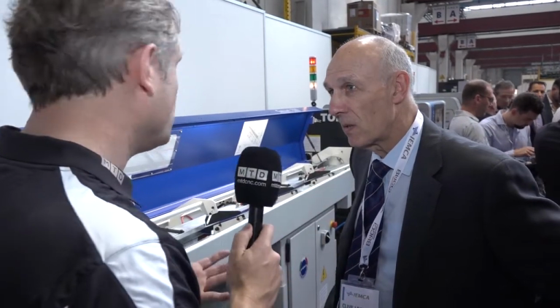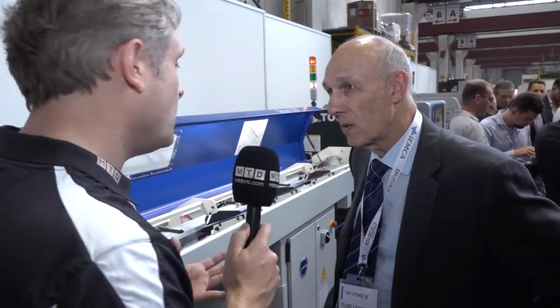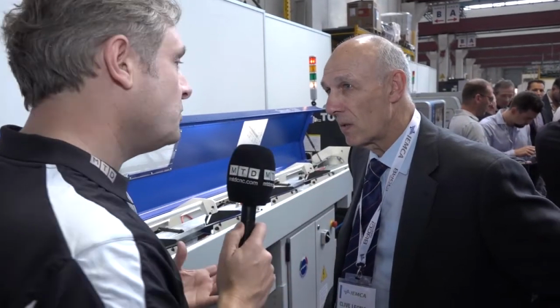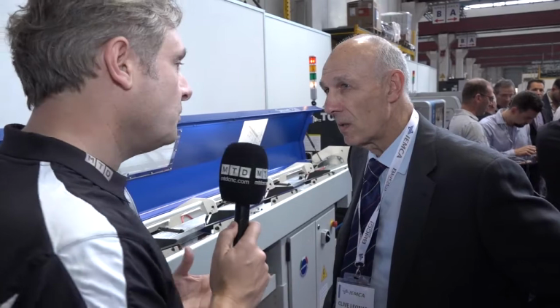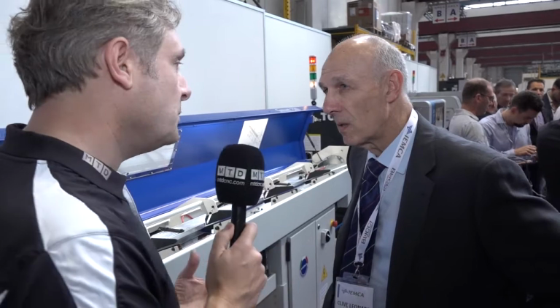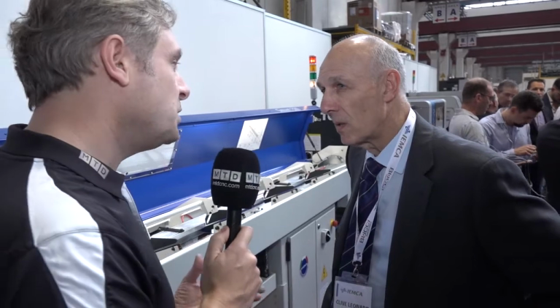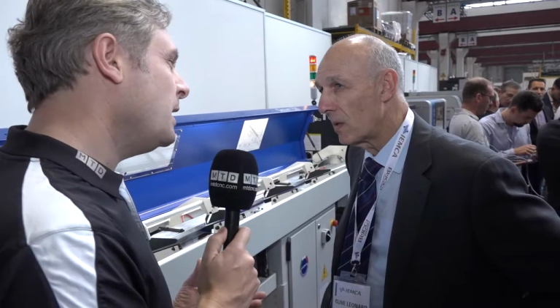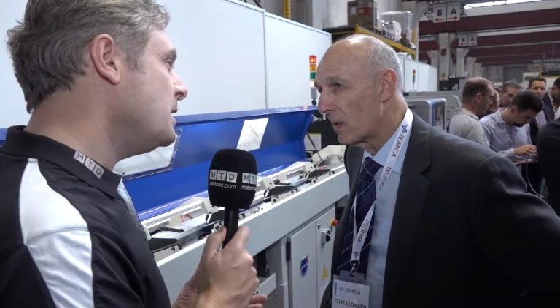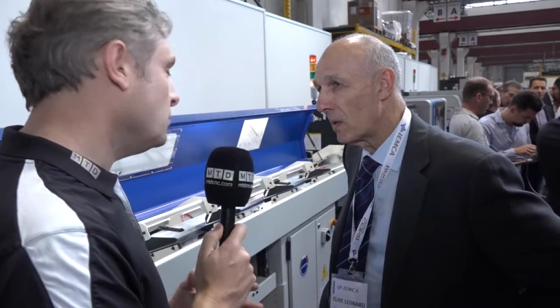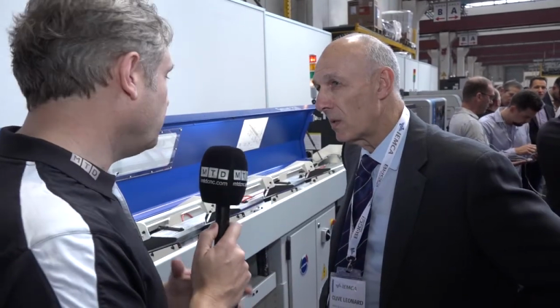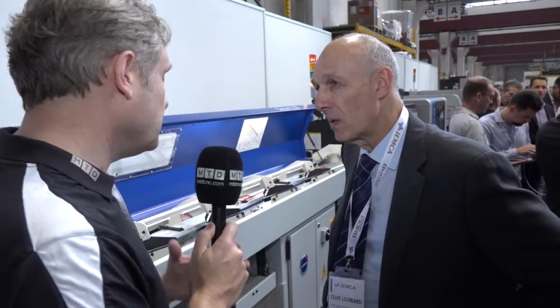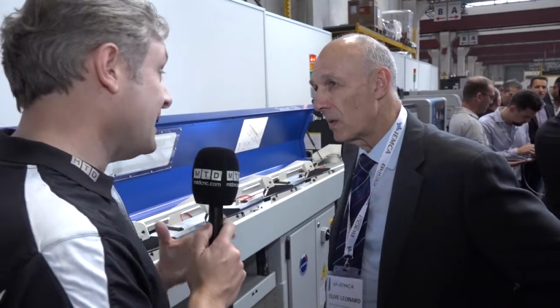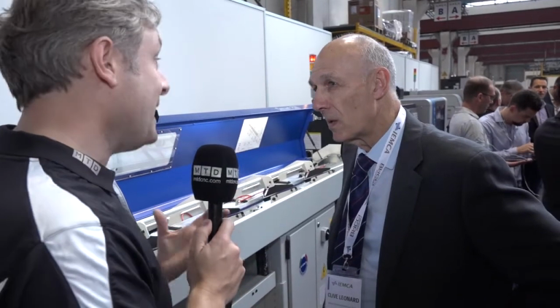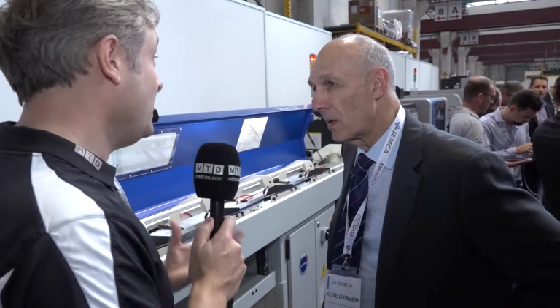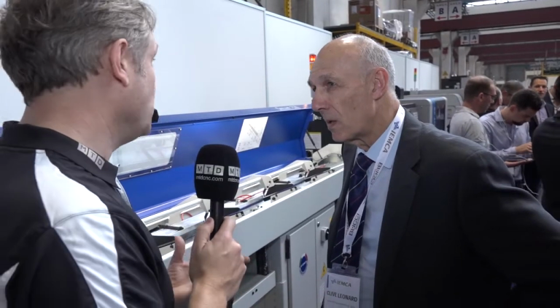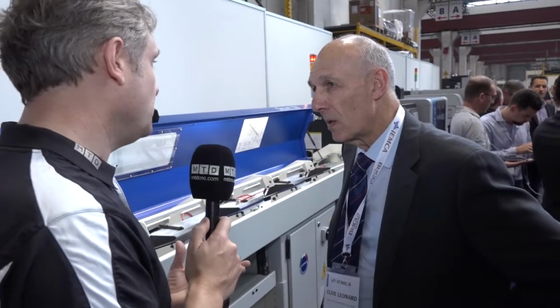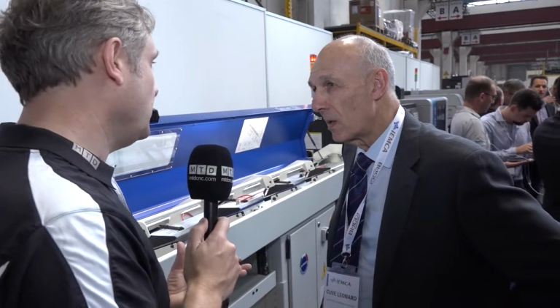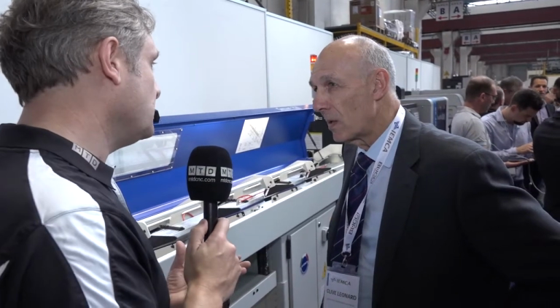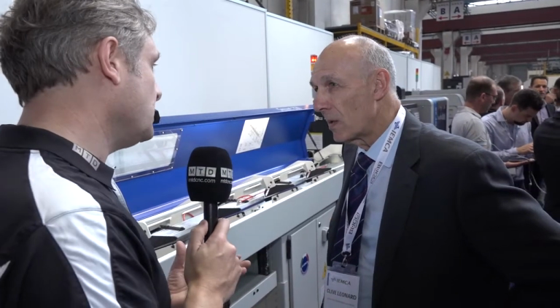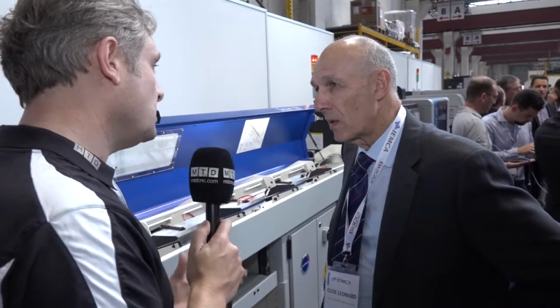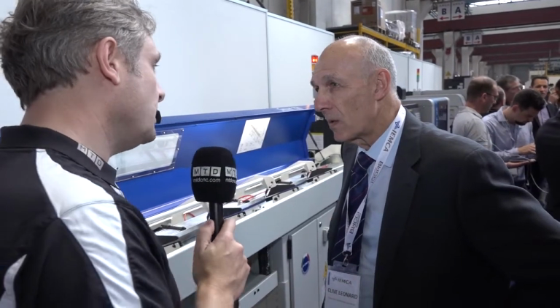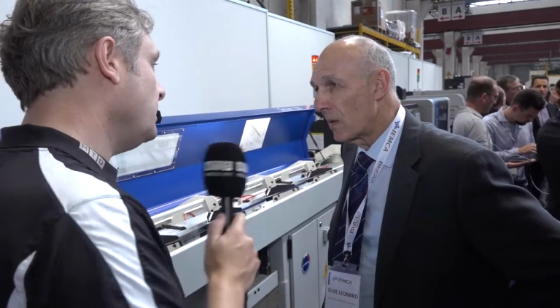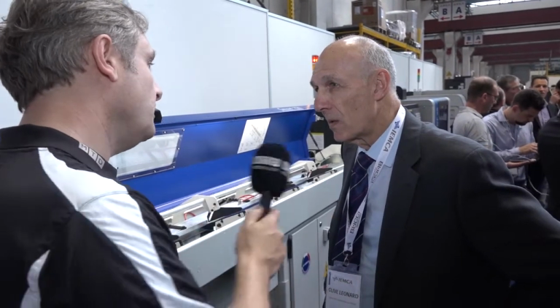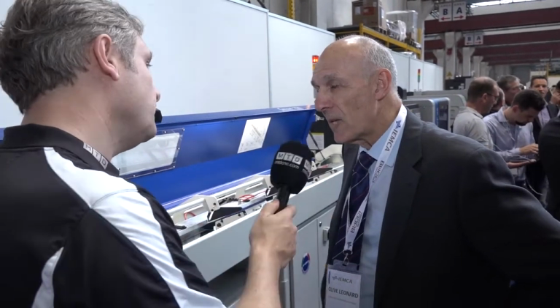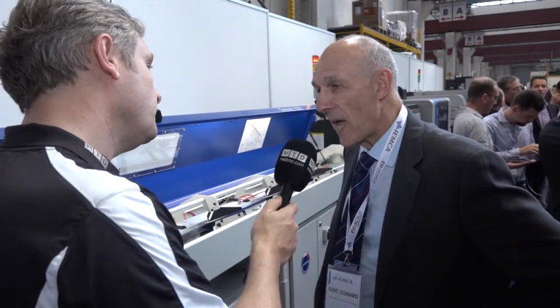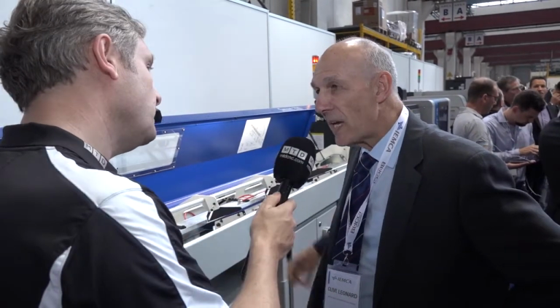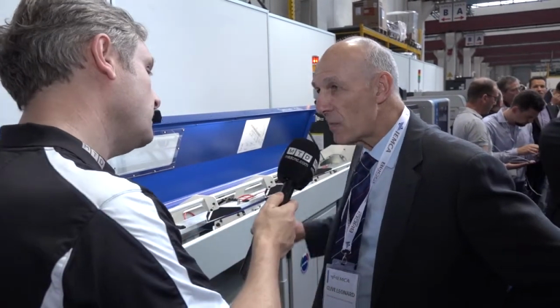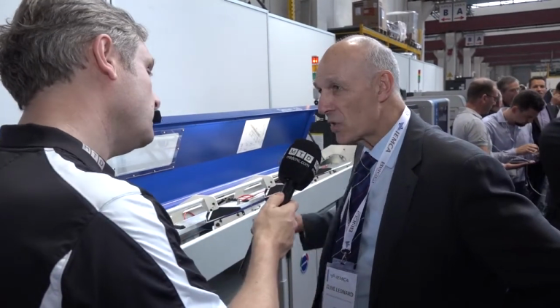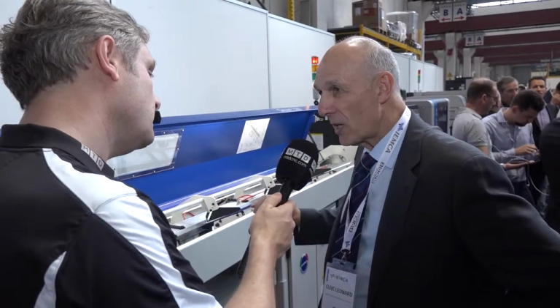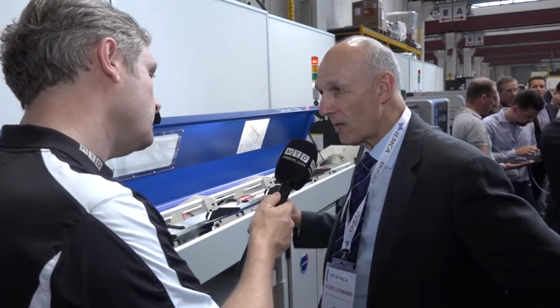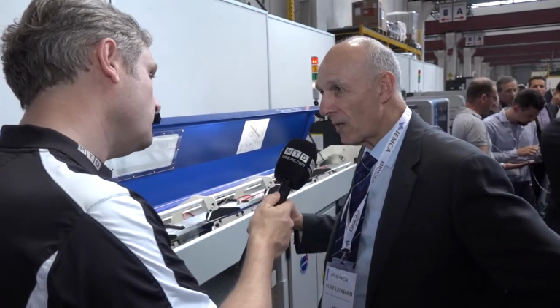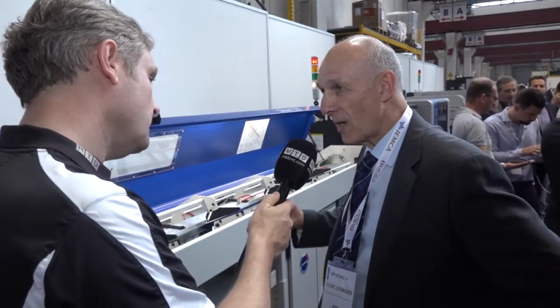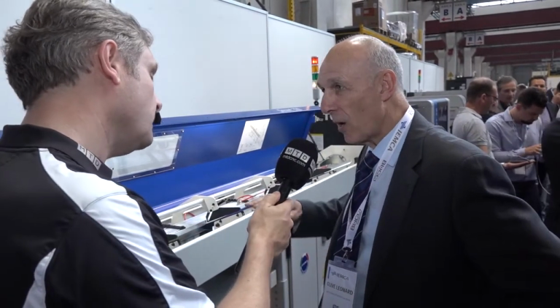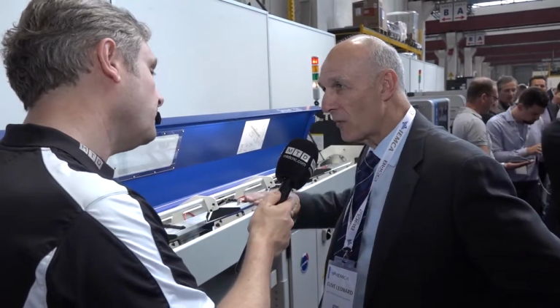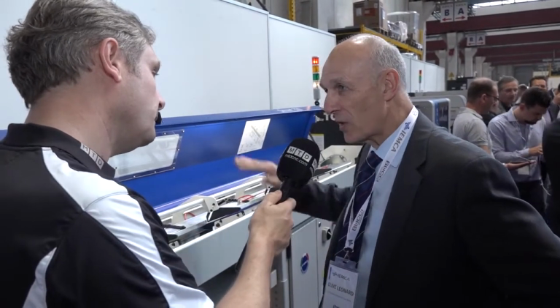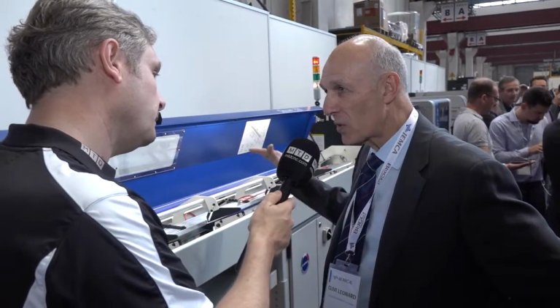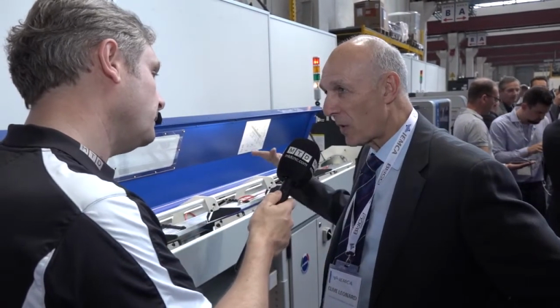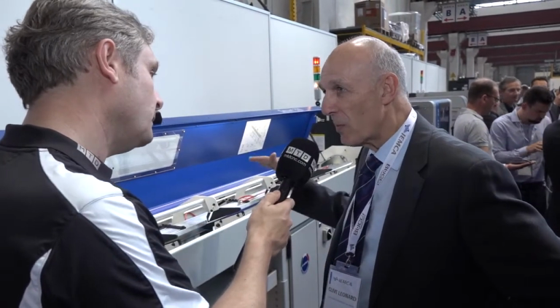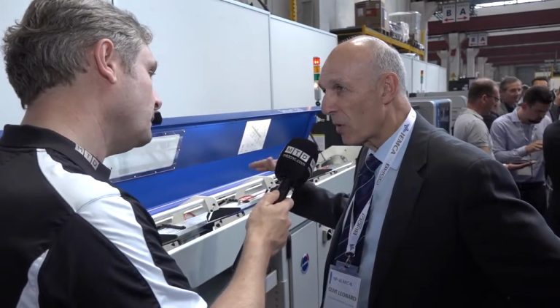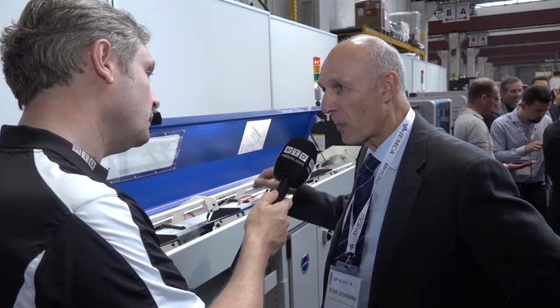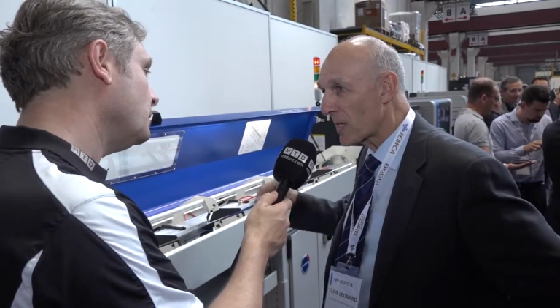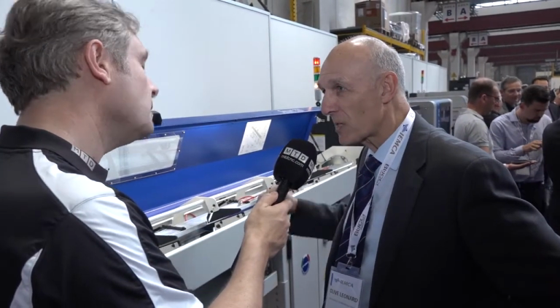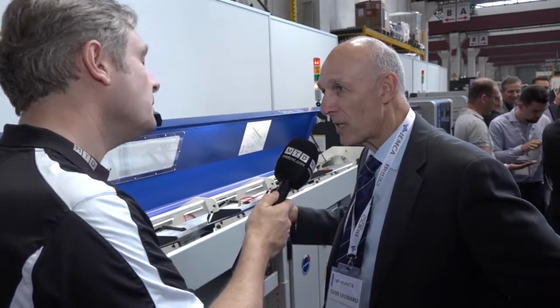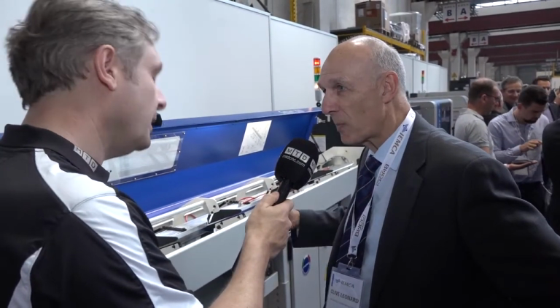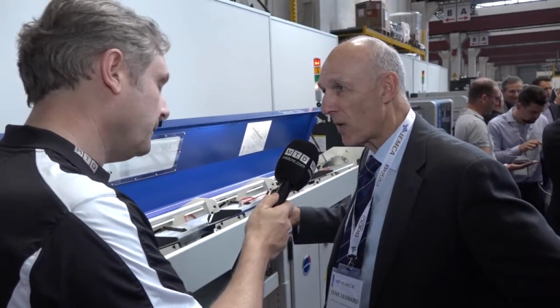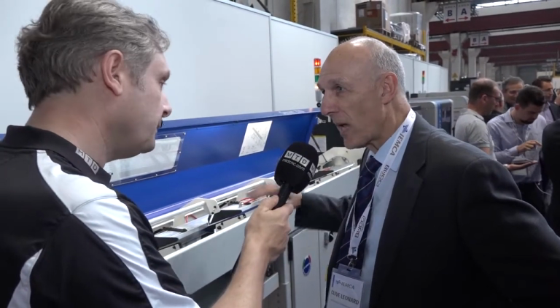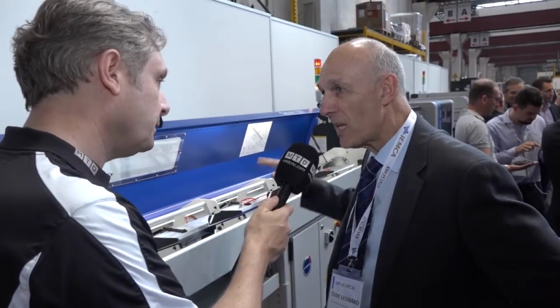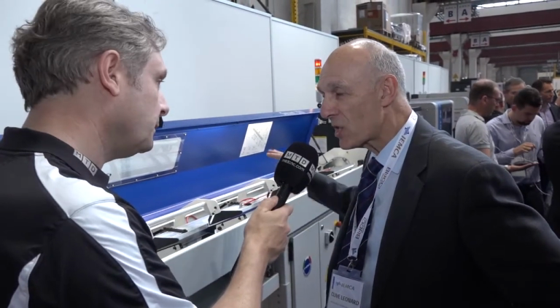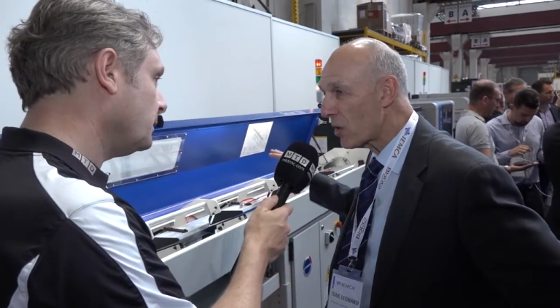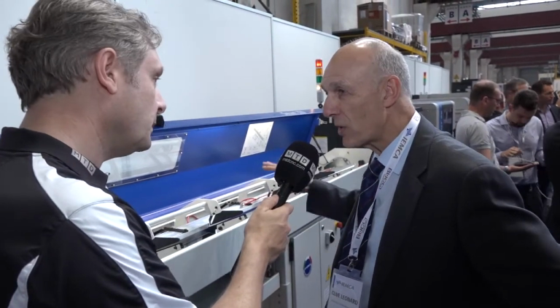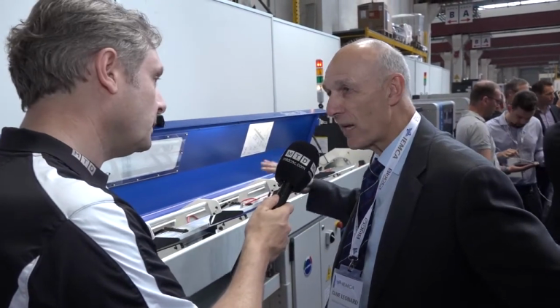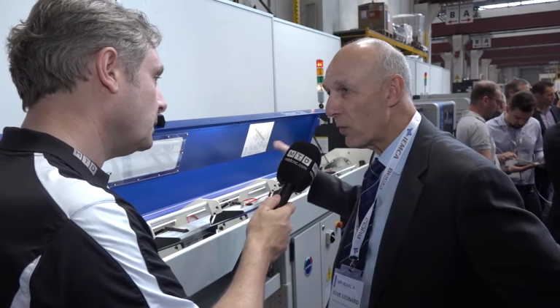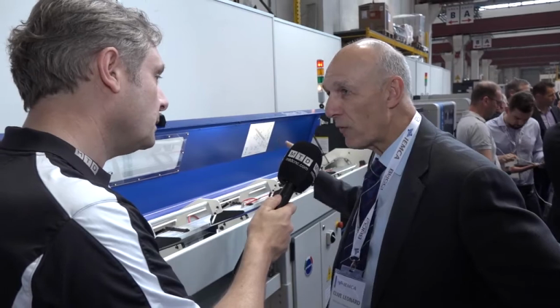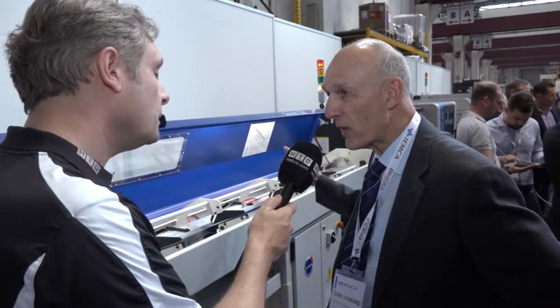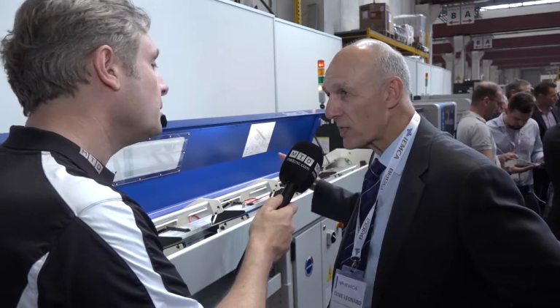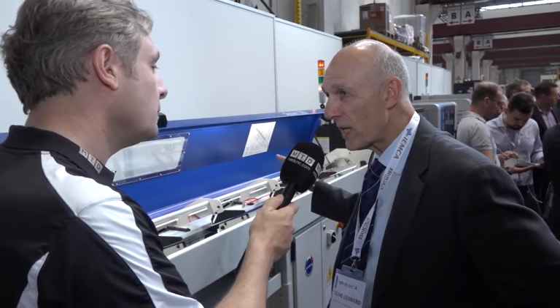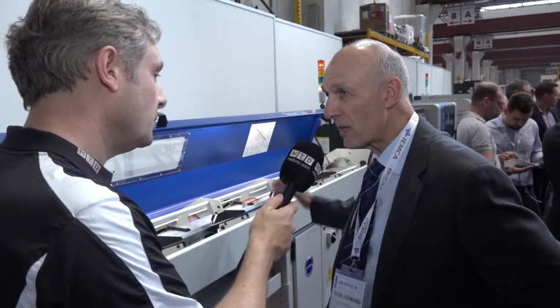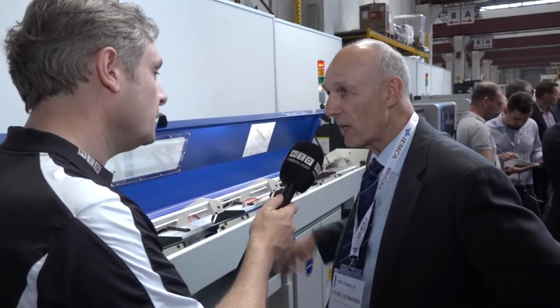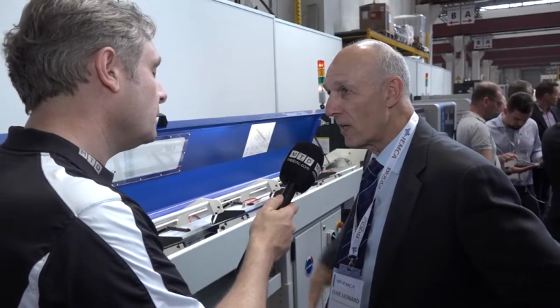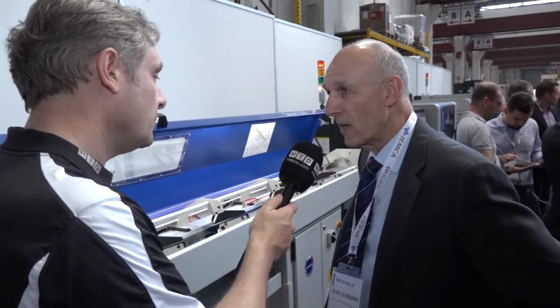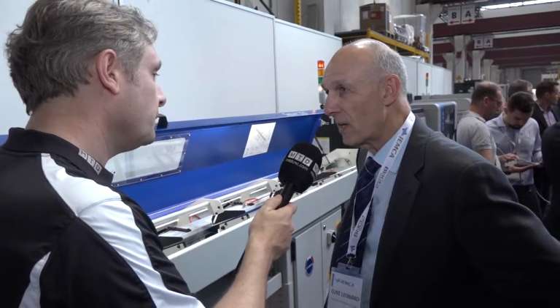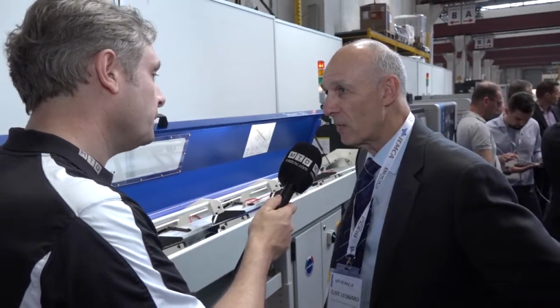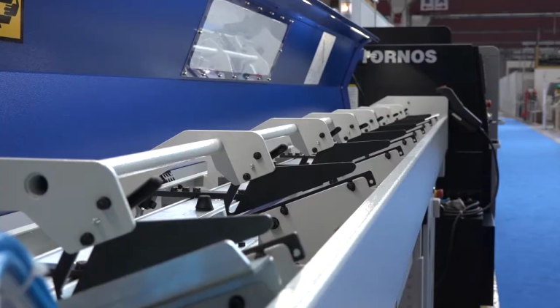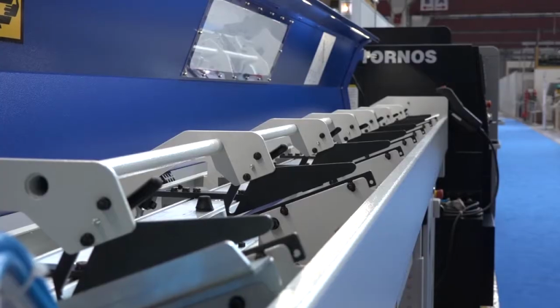In terms of machines, it will fit to any machine essentially — any sliding head or fixed head machine, obviously with 20mm capacity.